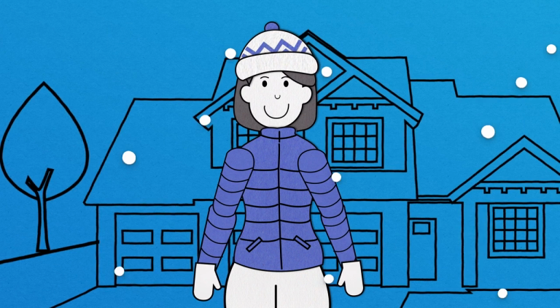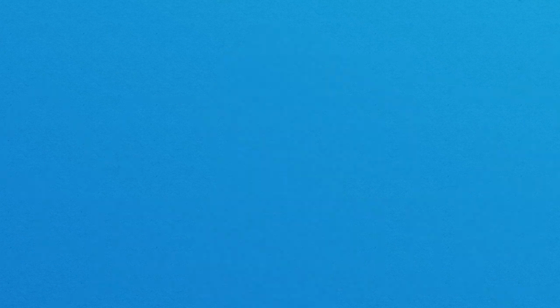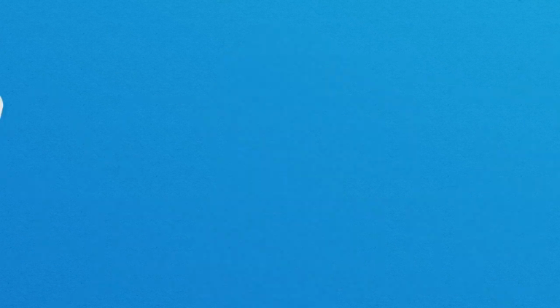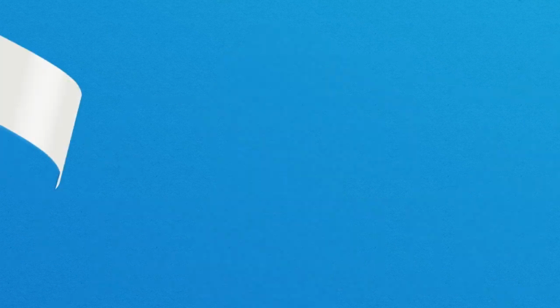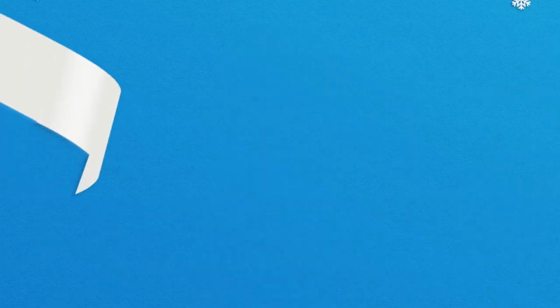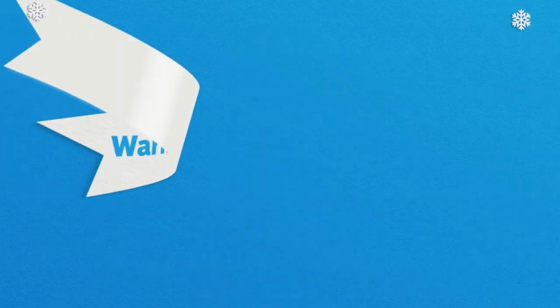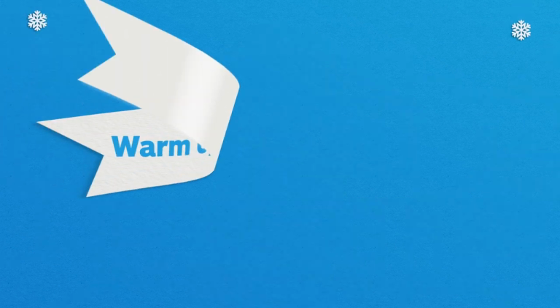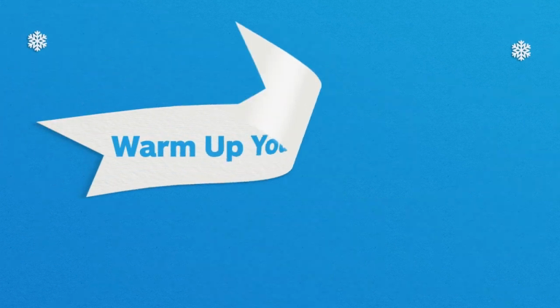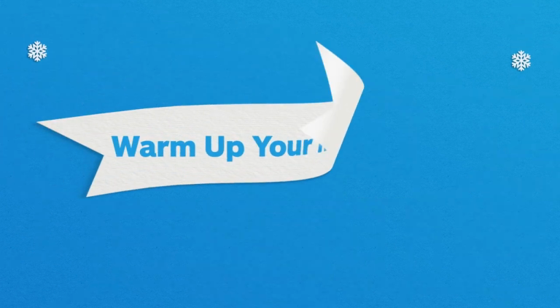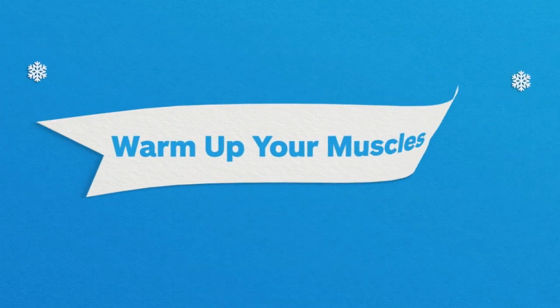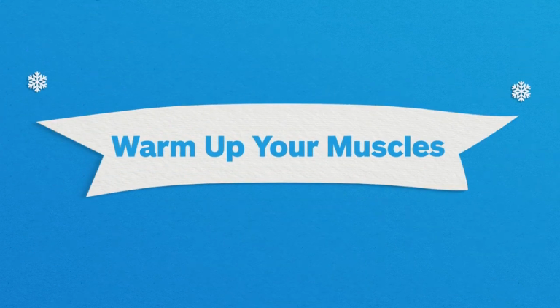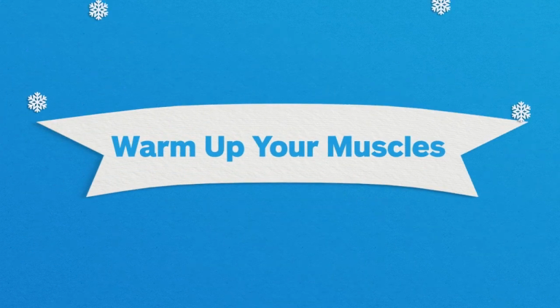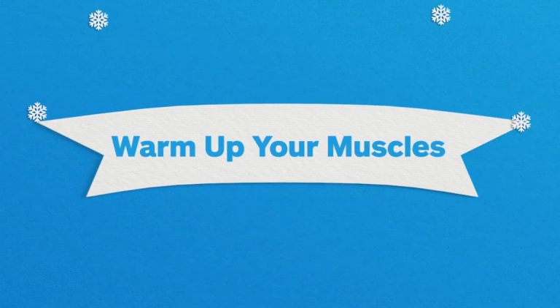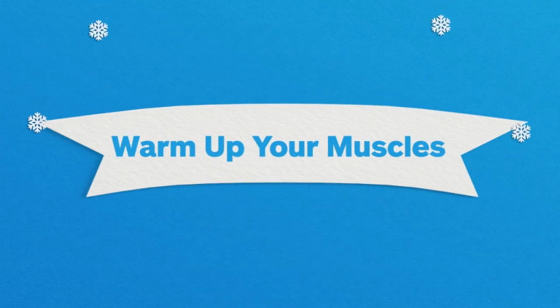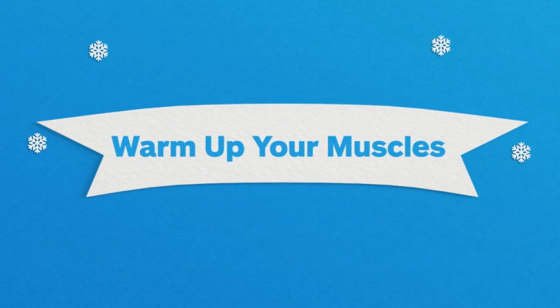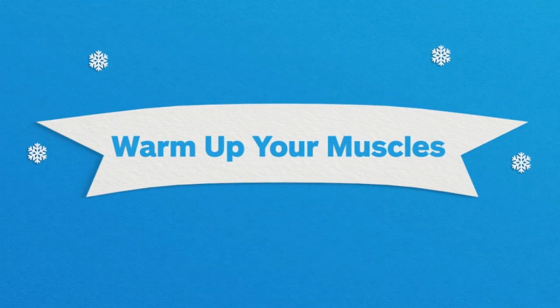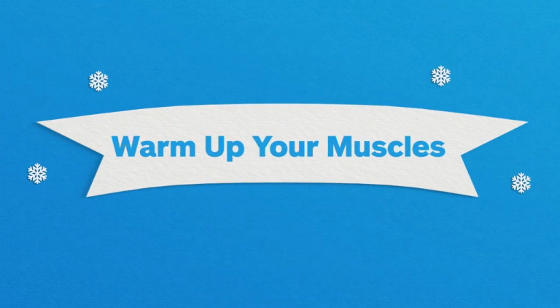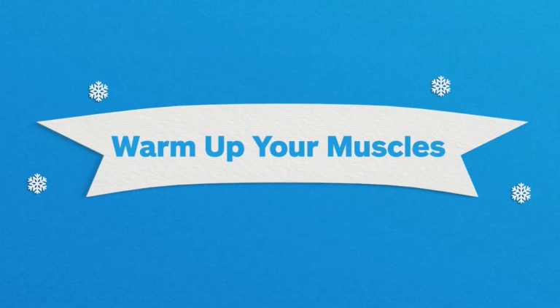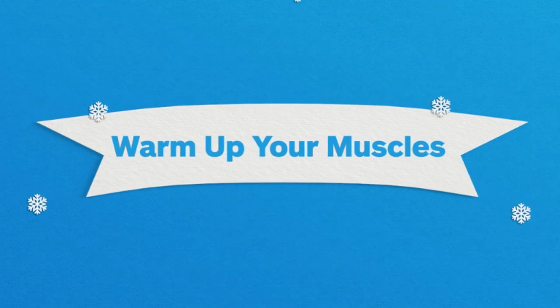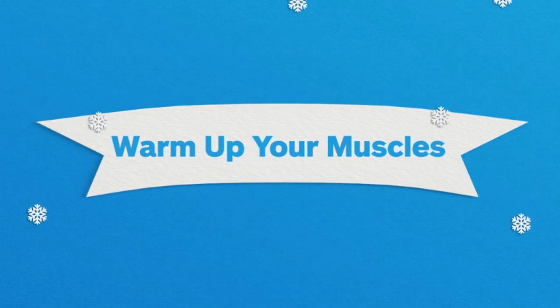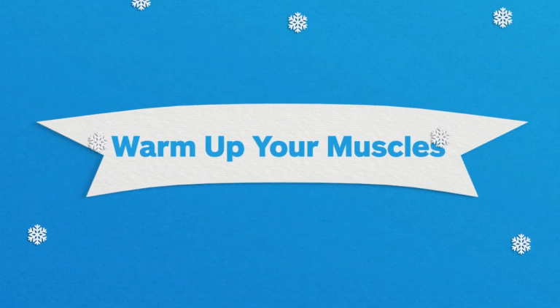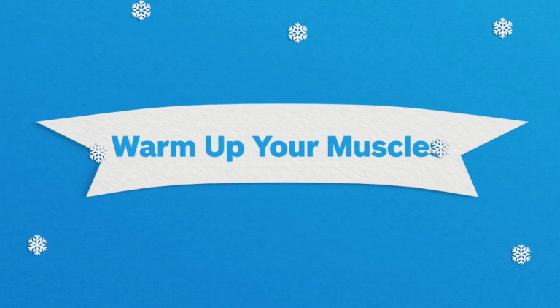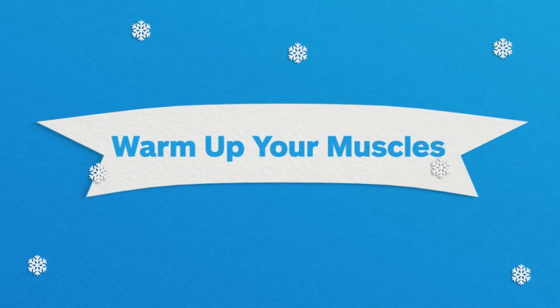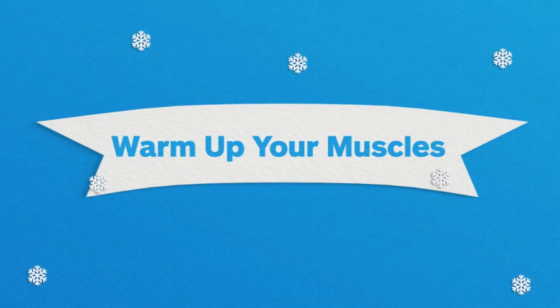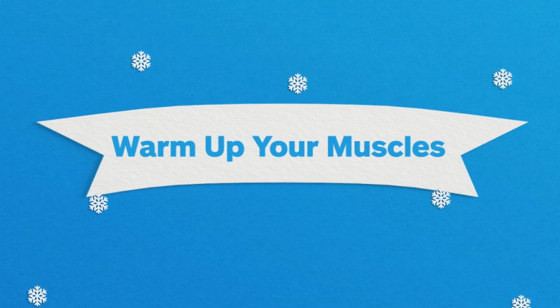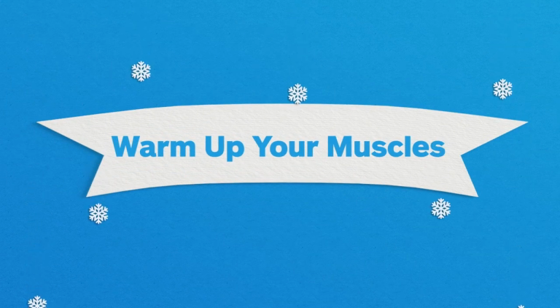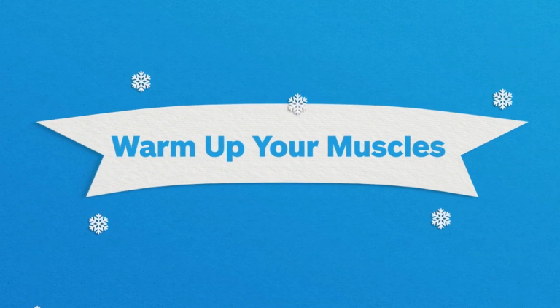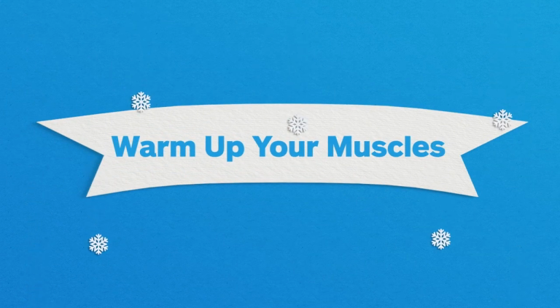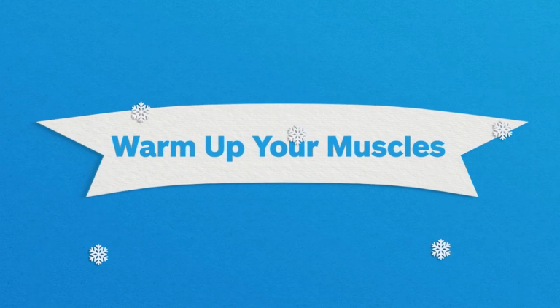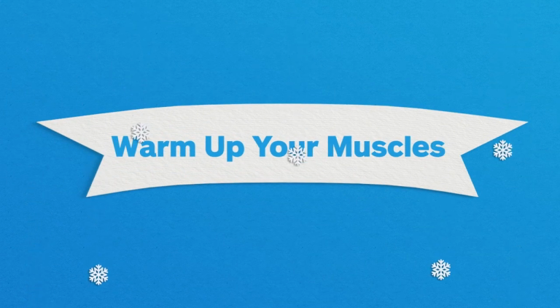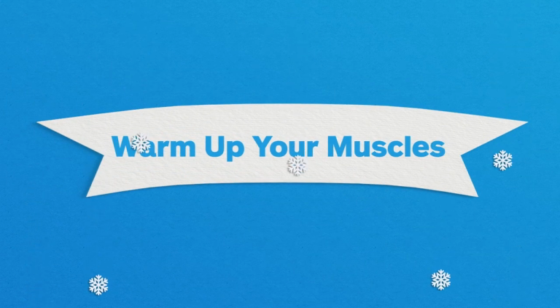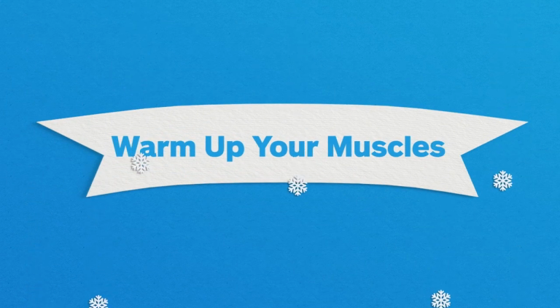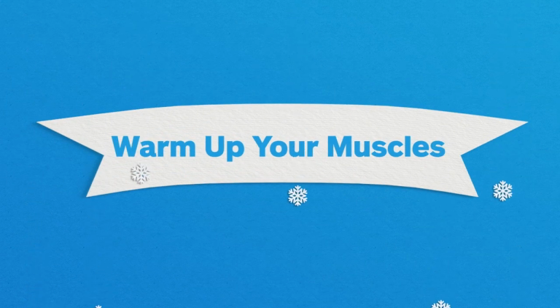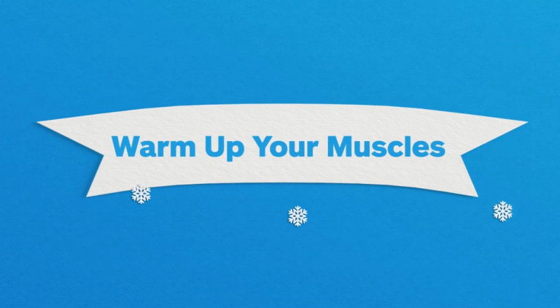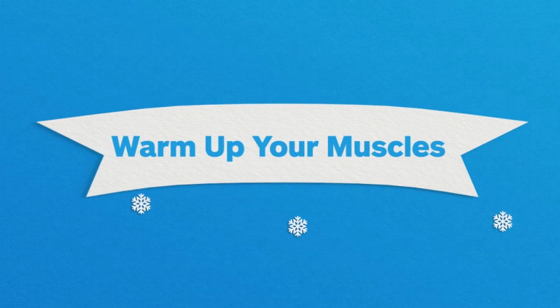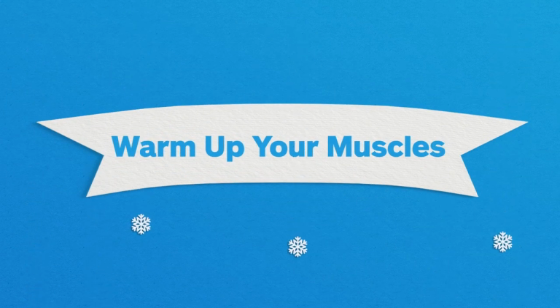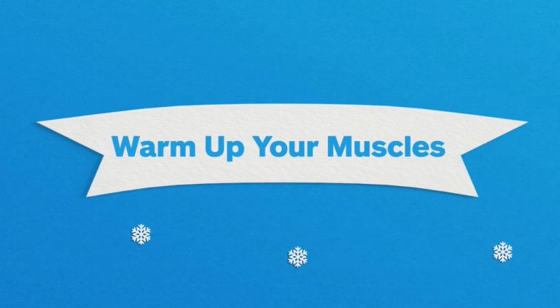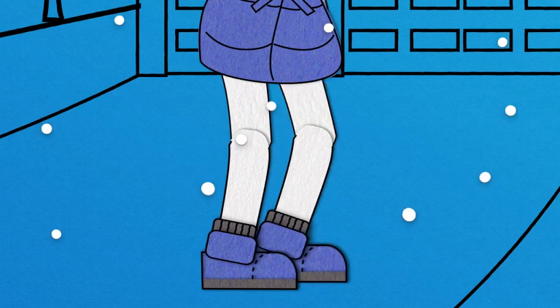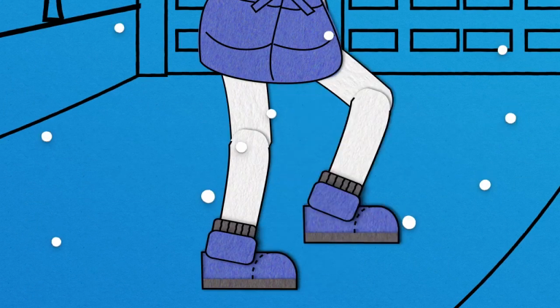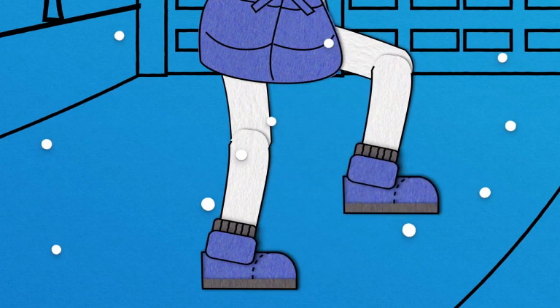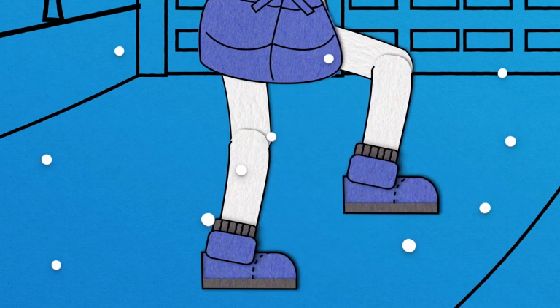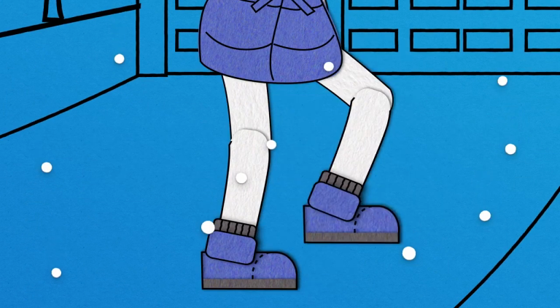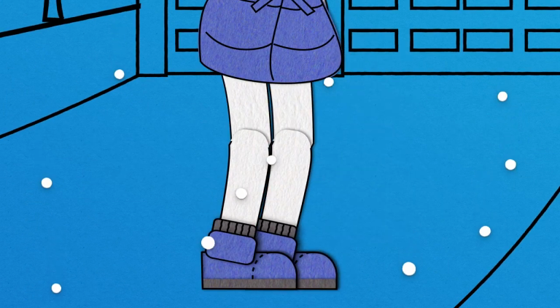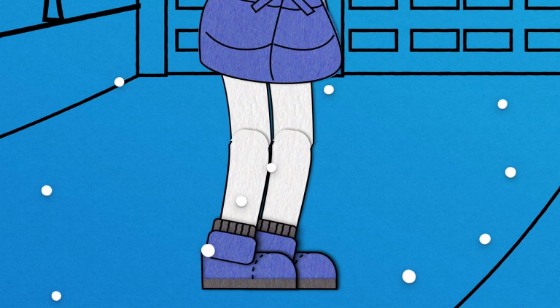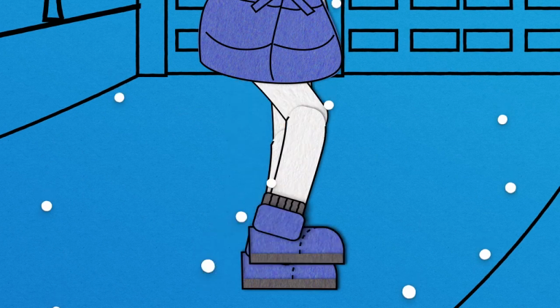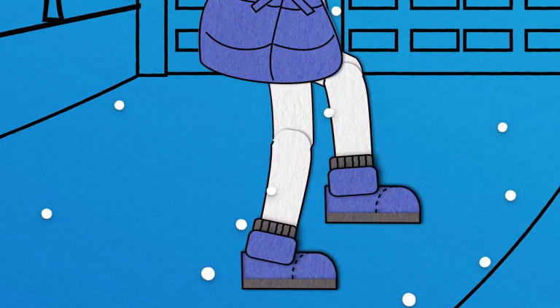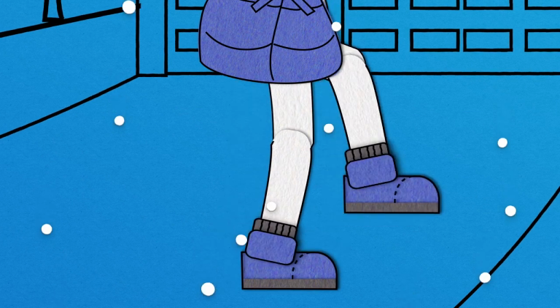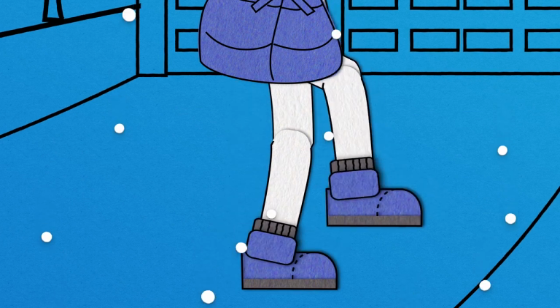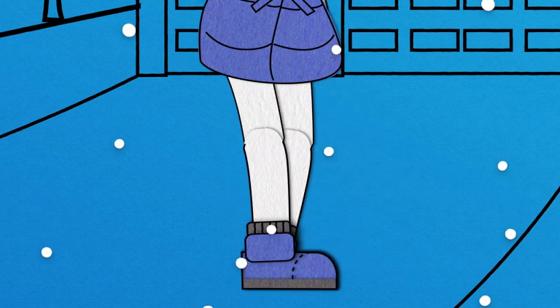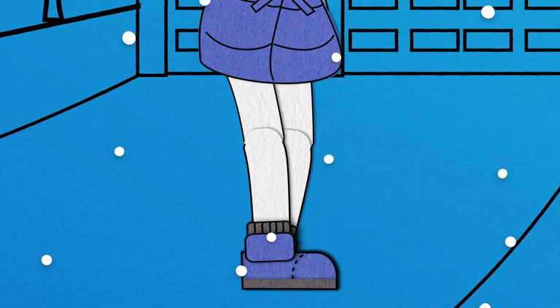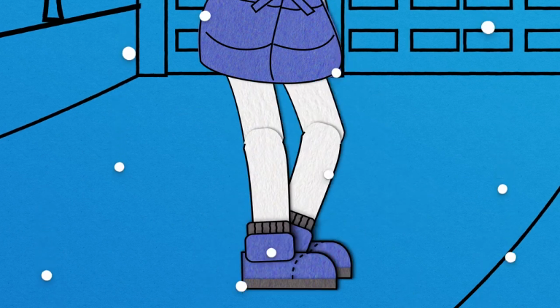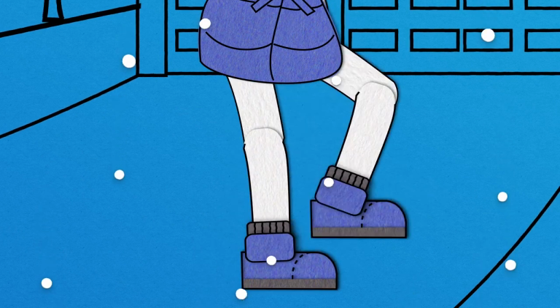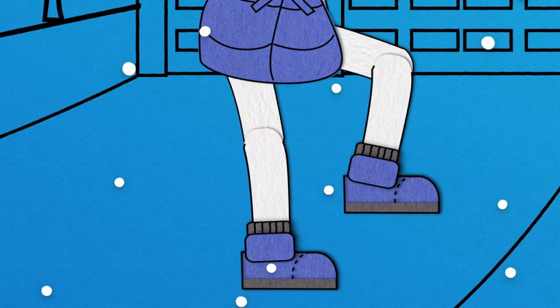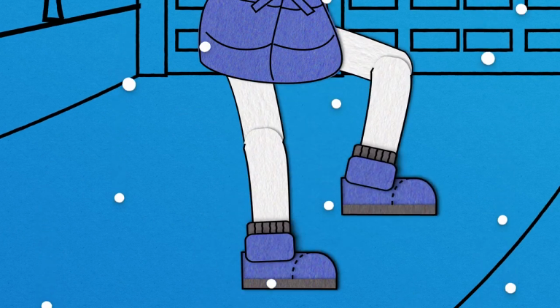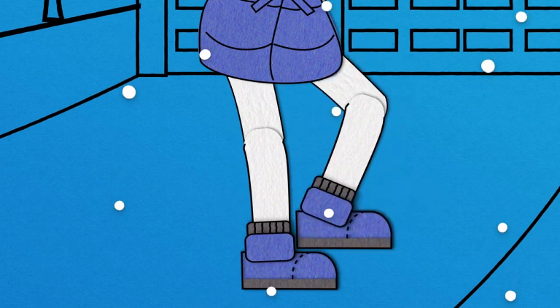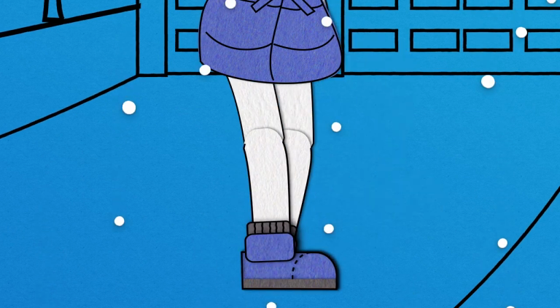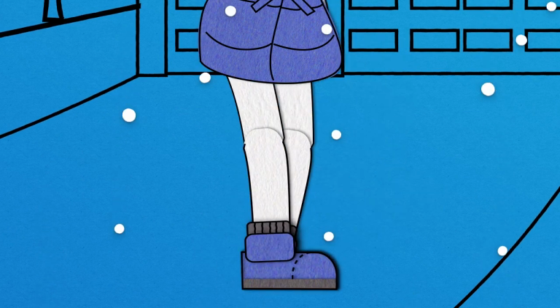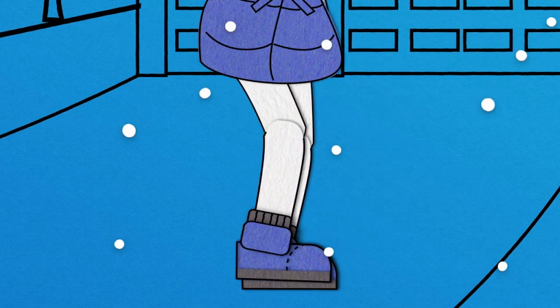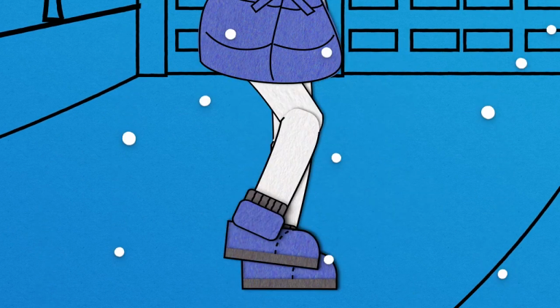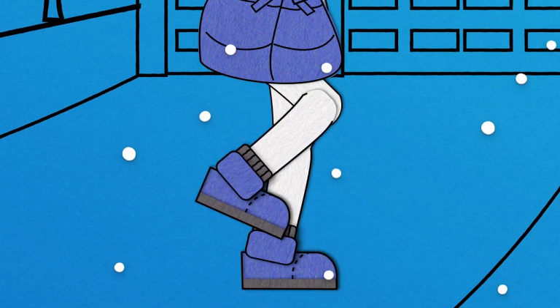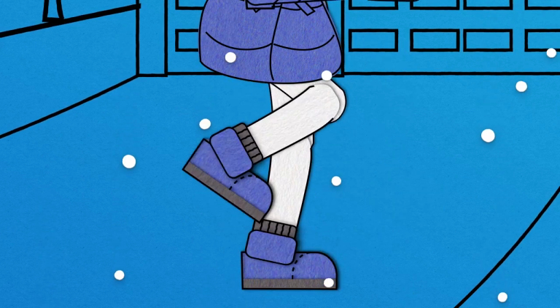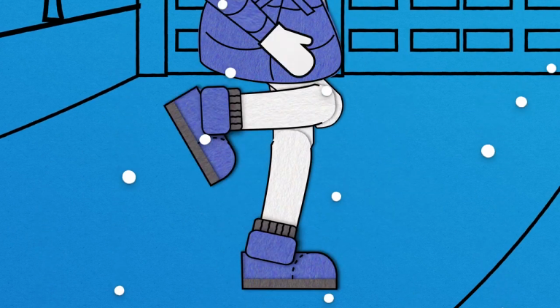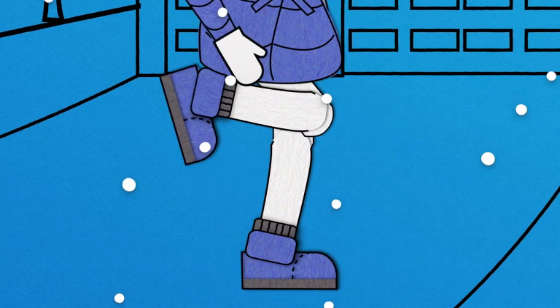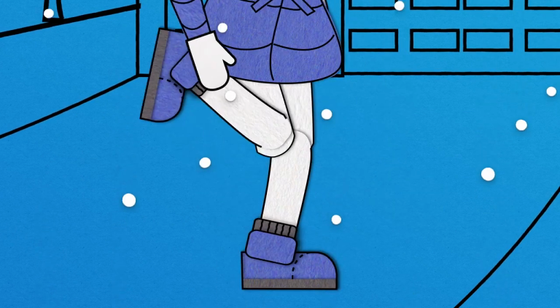Warm up like you would before a workout to help reduce the risk of injury. March in place for a couple minutes and be sure to stretch your muscles.